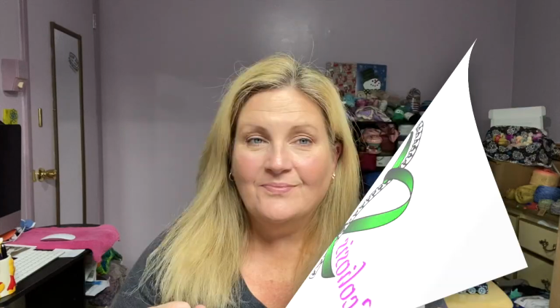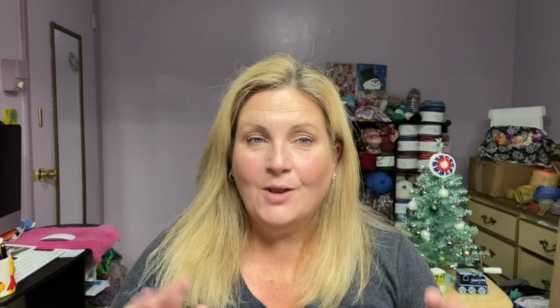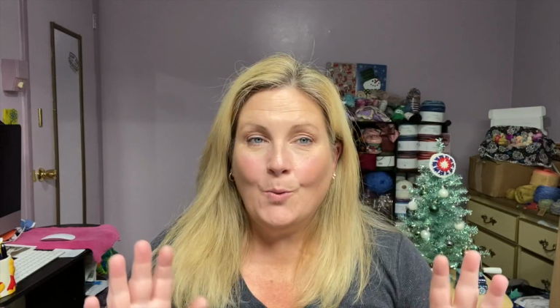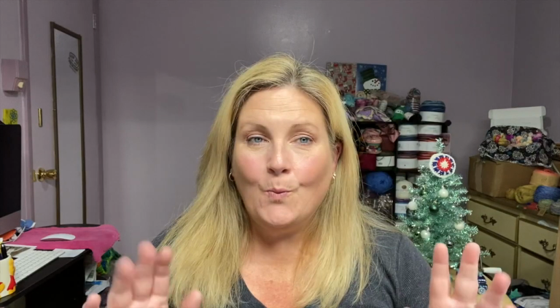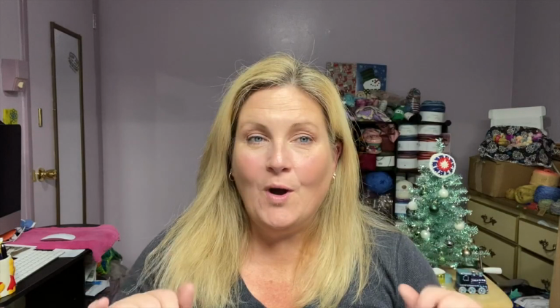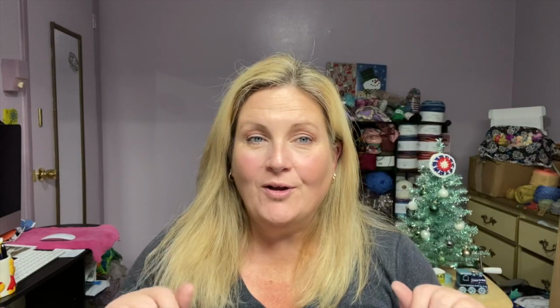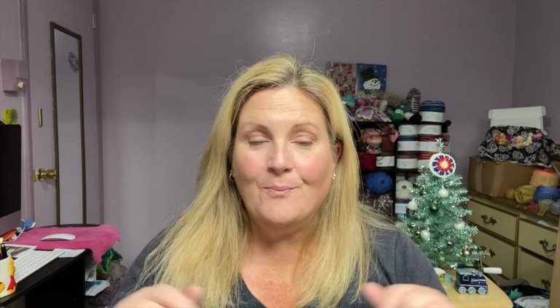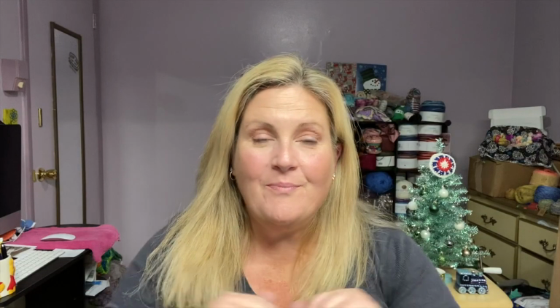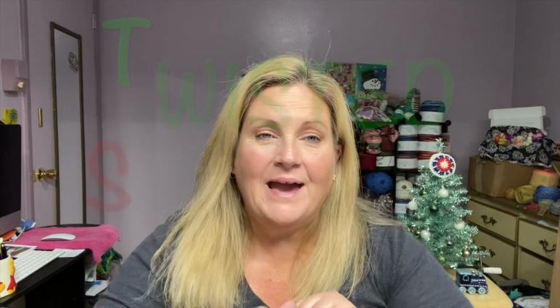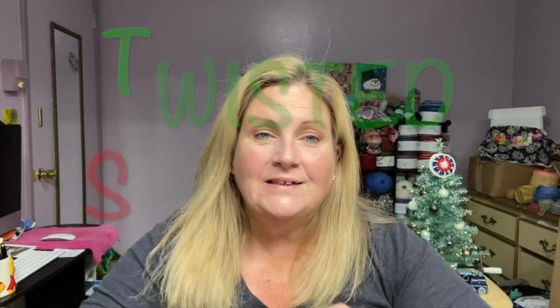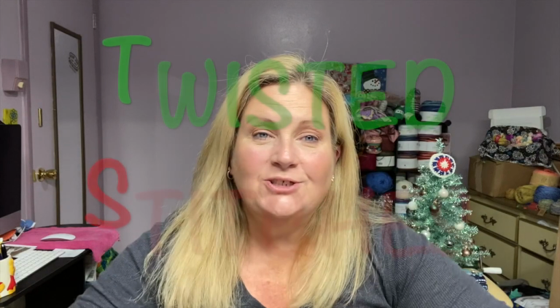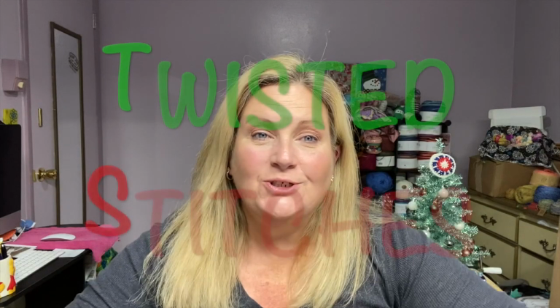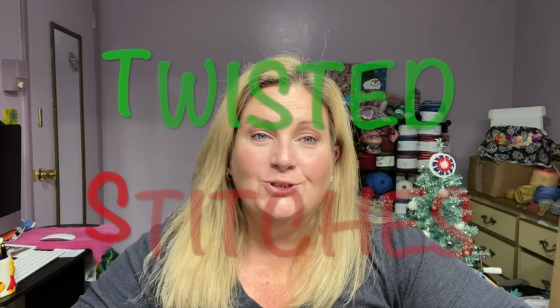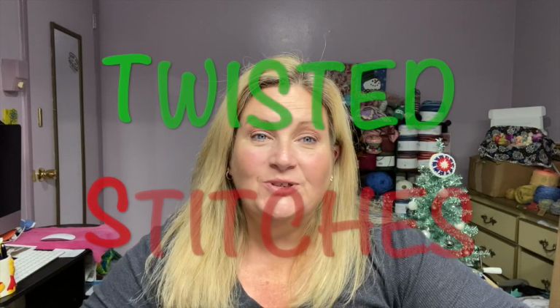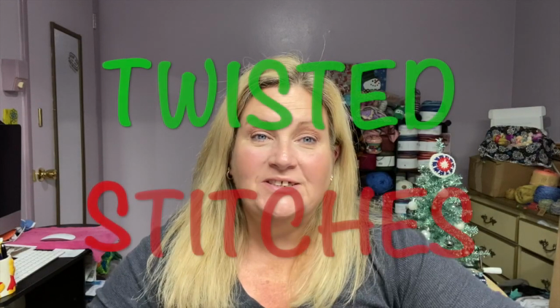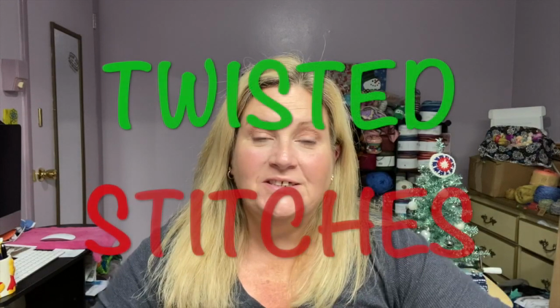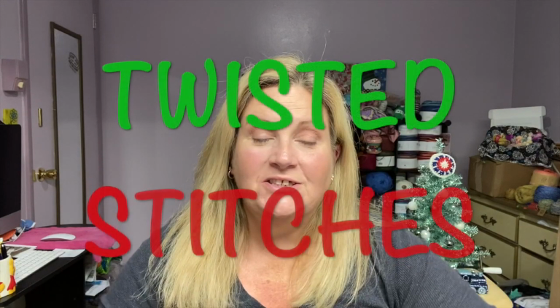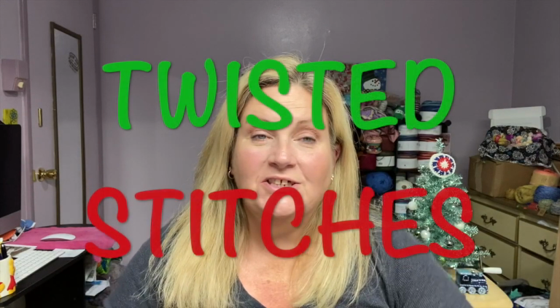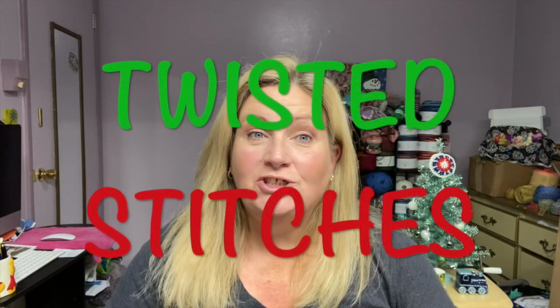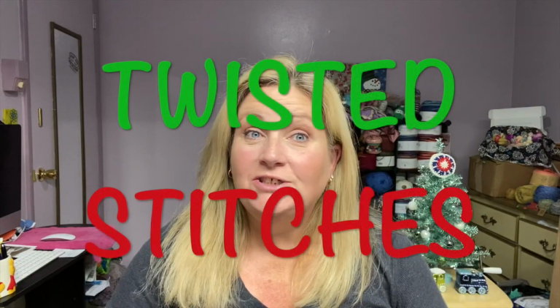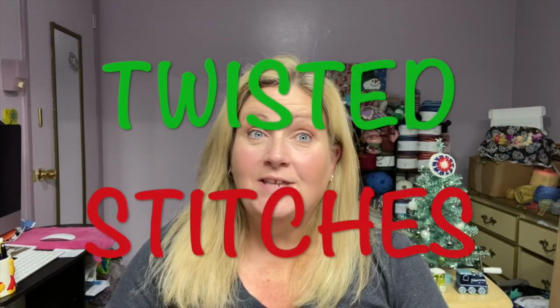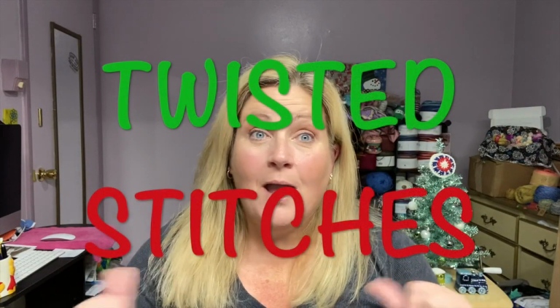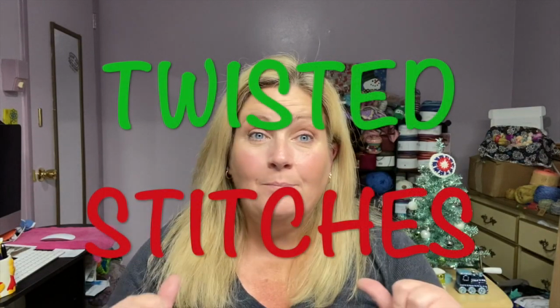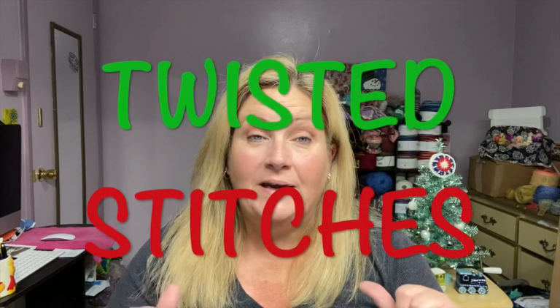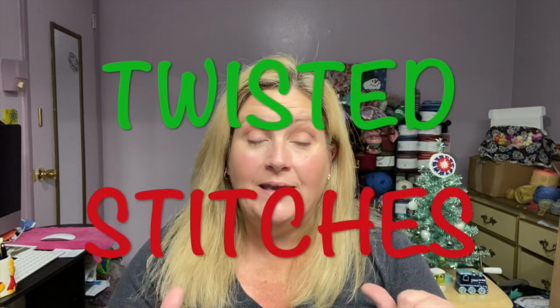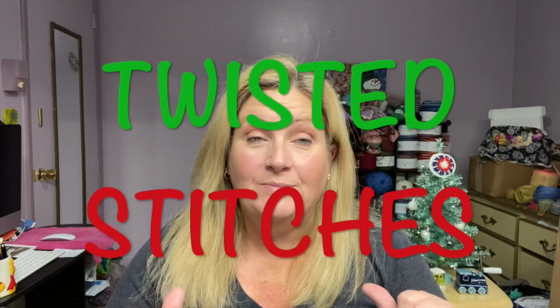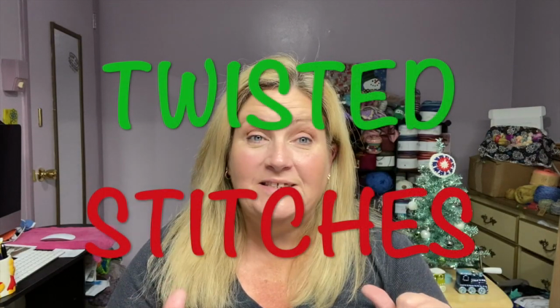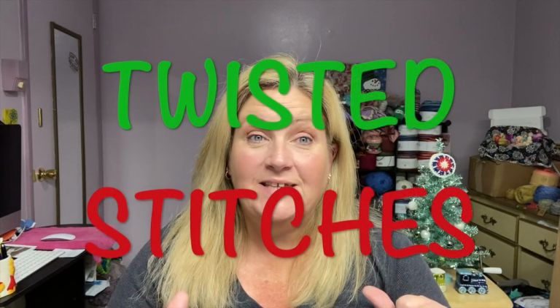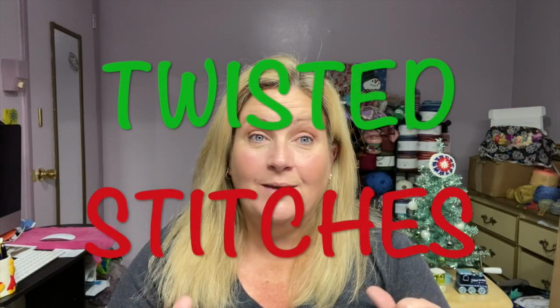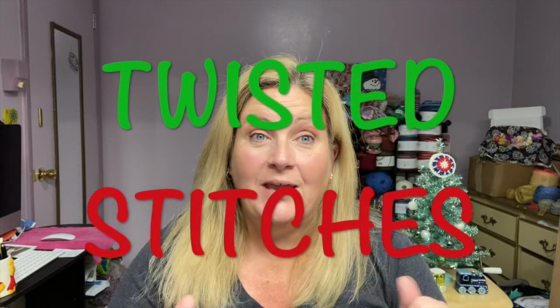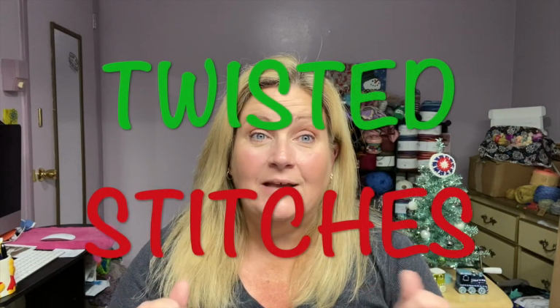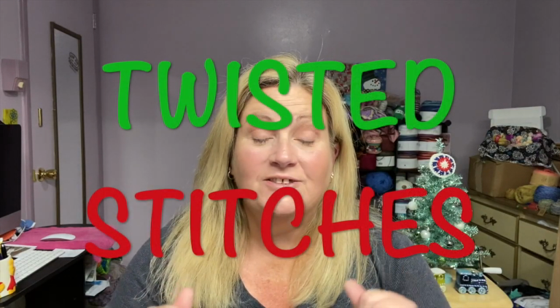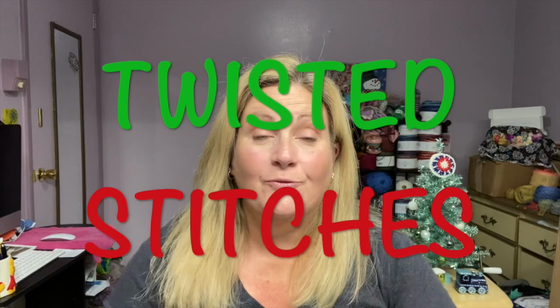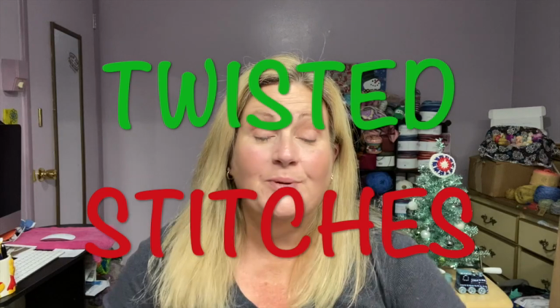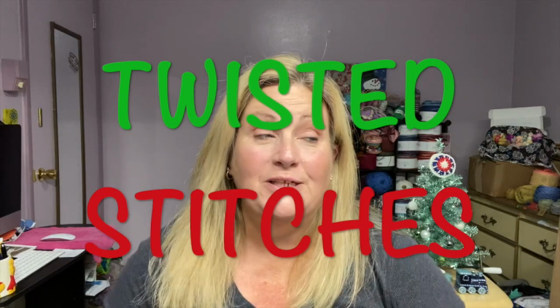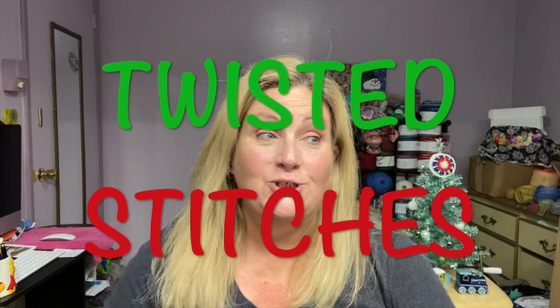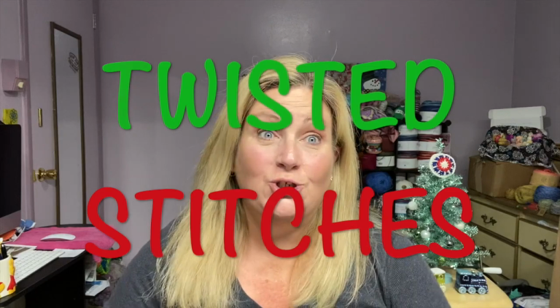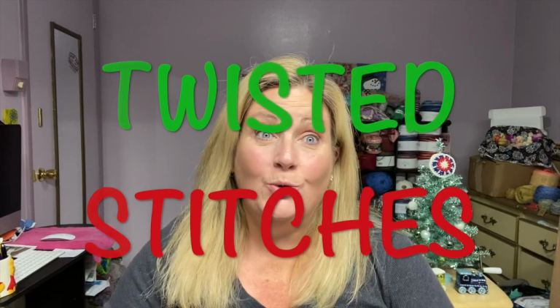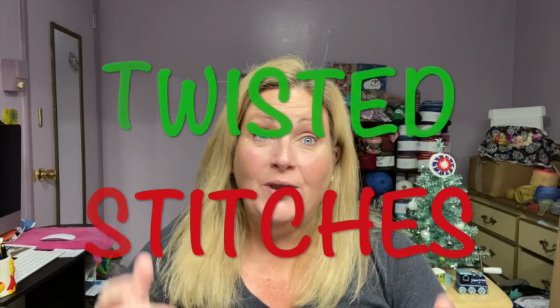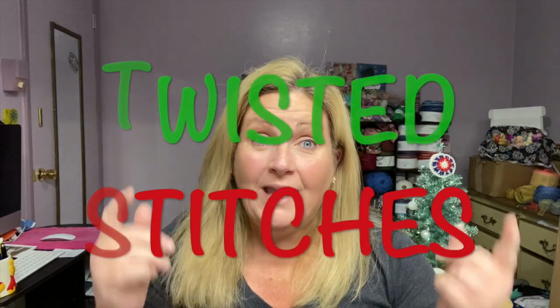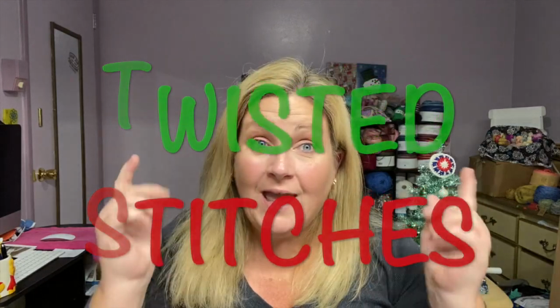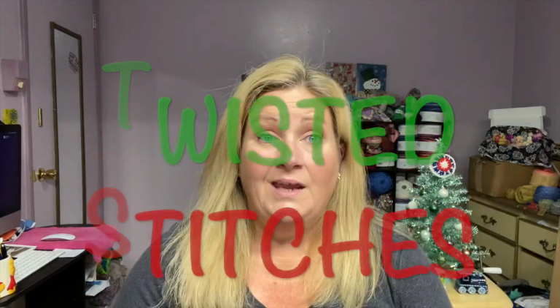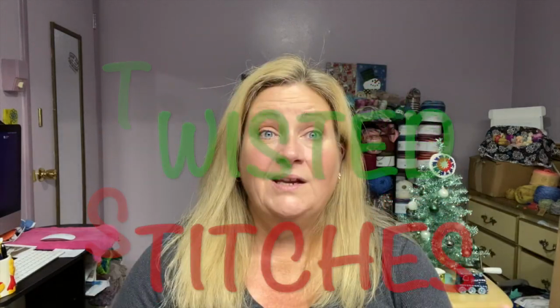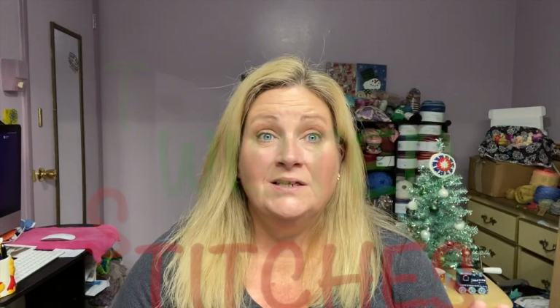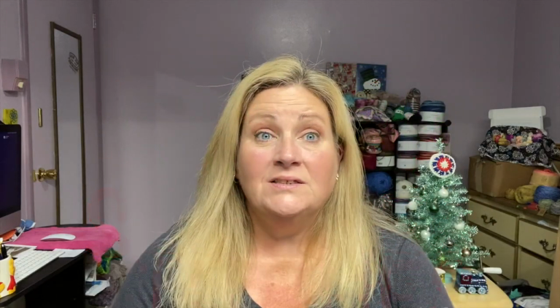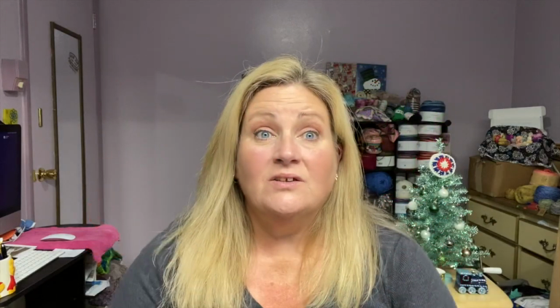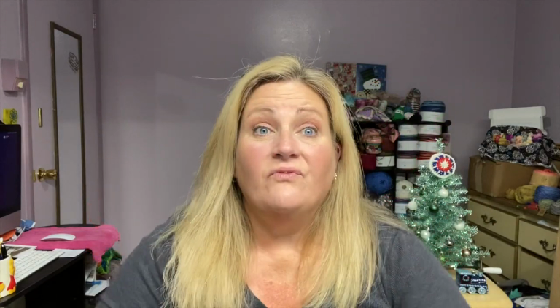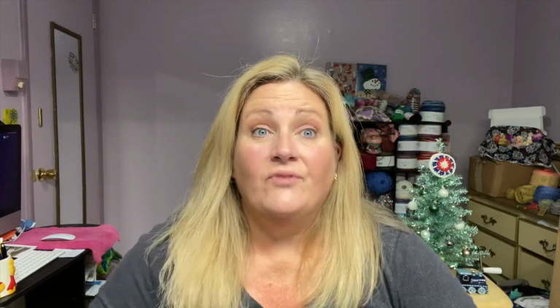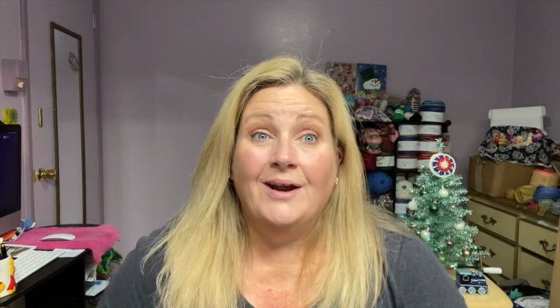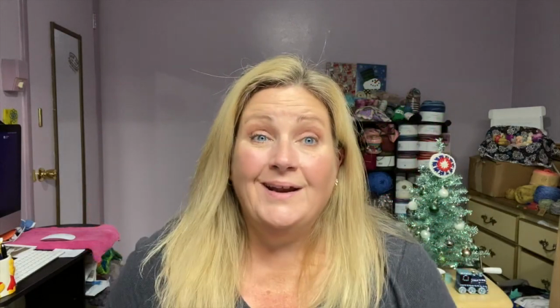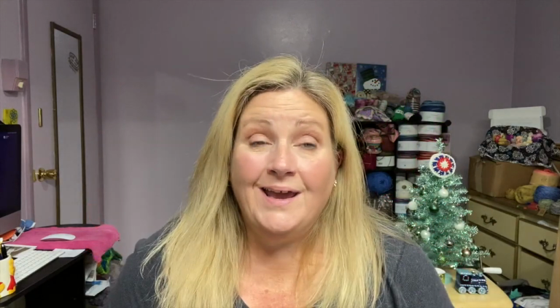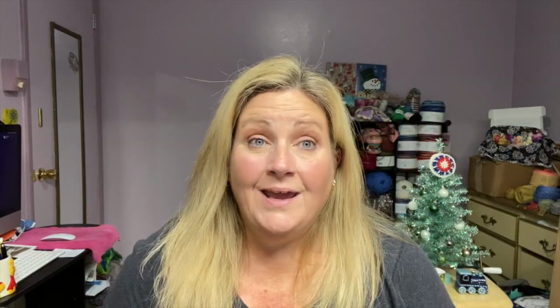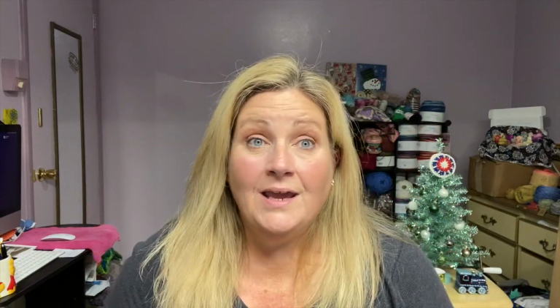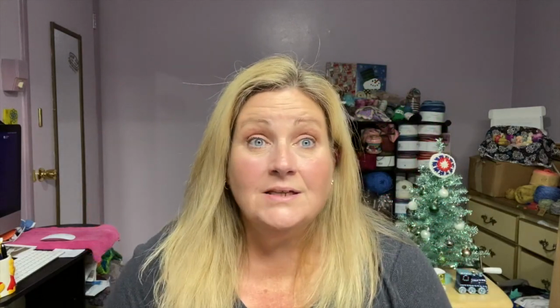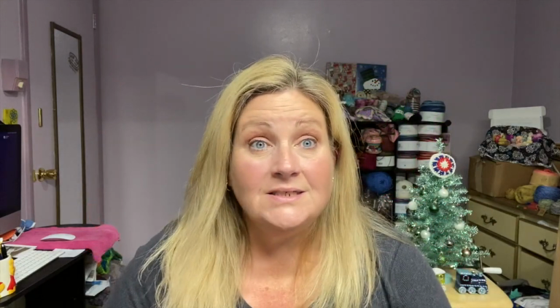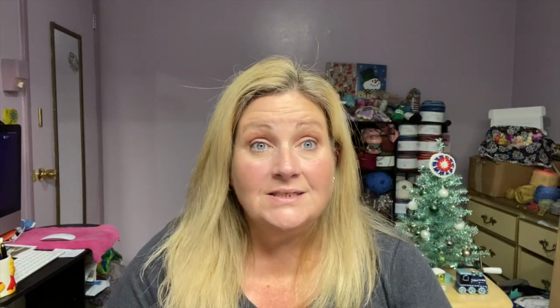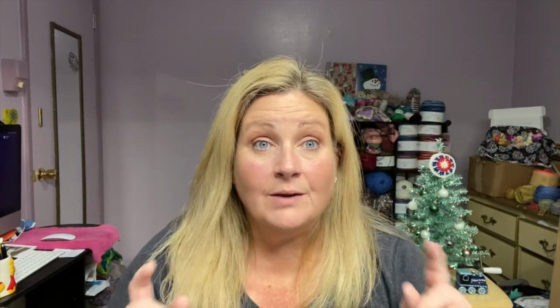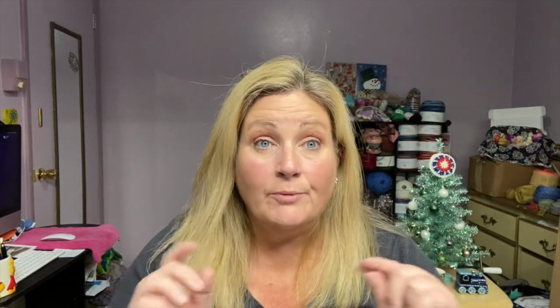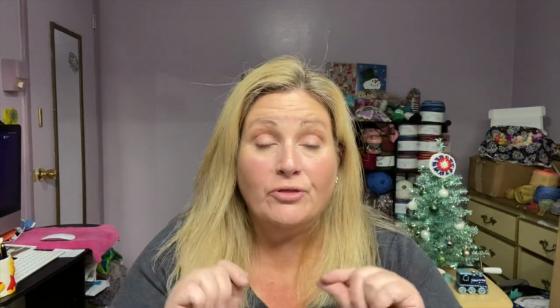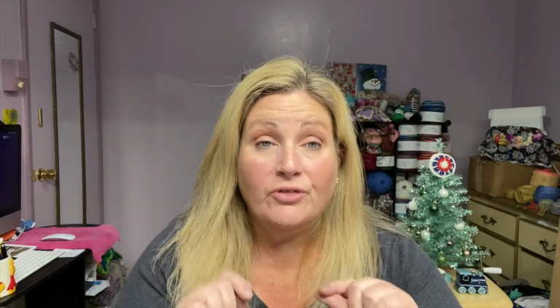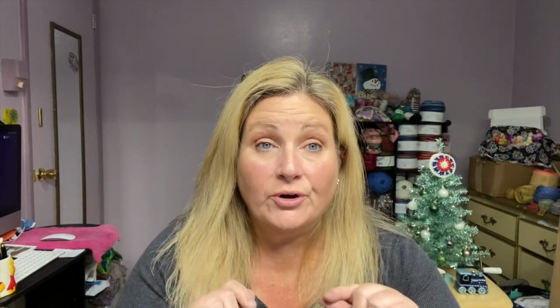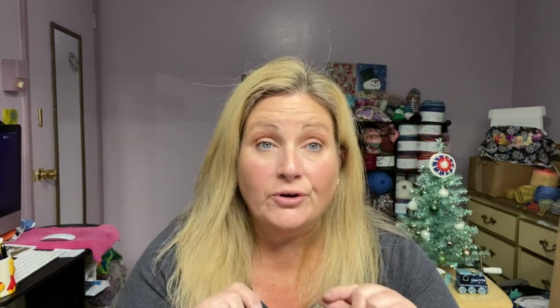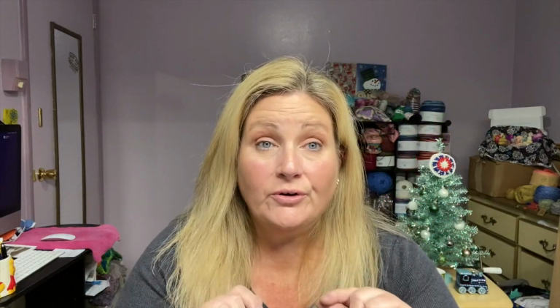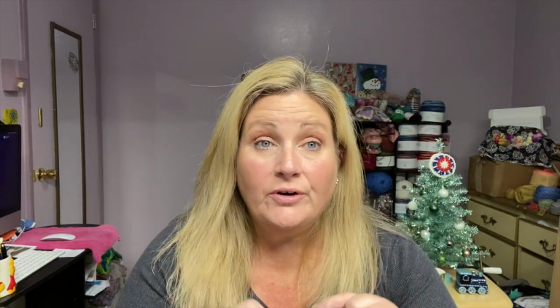Welcome back to Twisted Stitches. My name is Tammy. How's everybody doing? It is Friday, December 3rd.